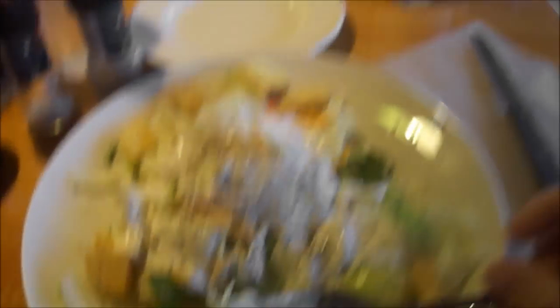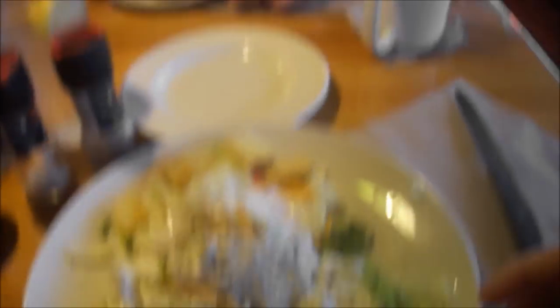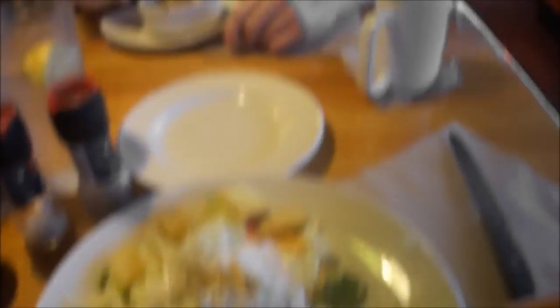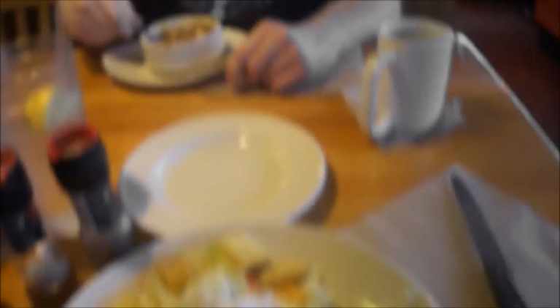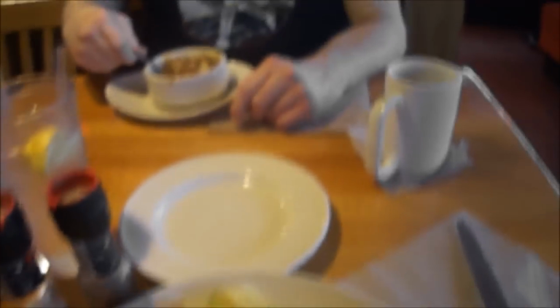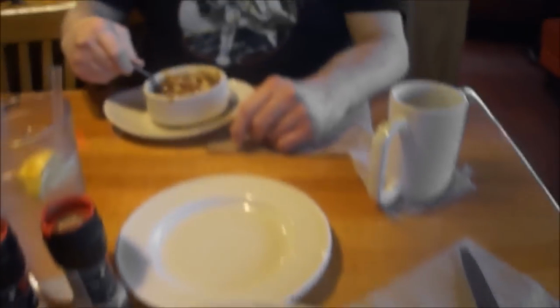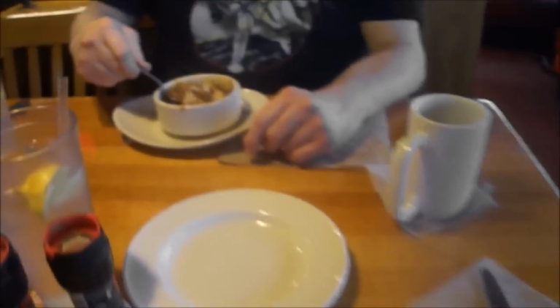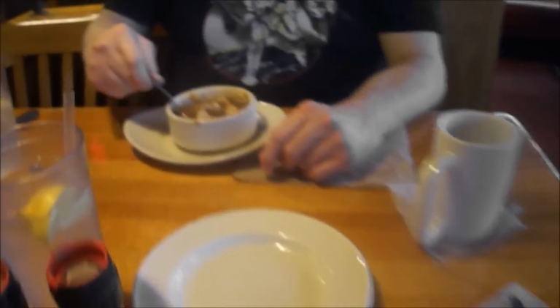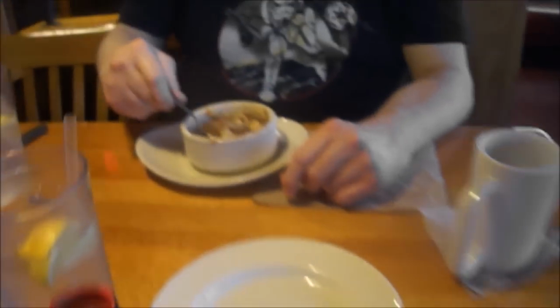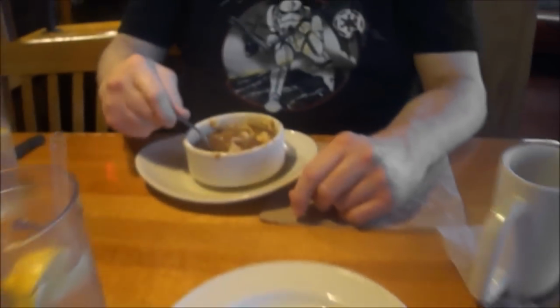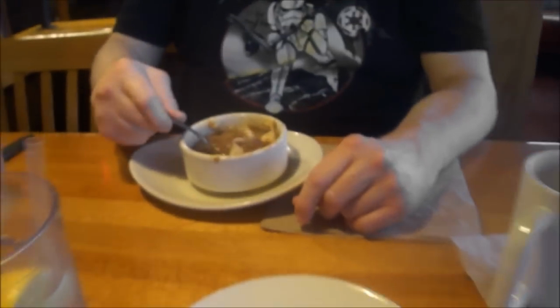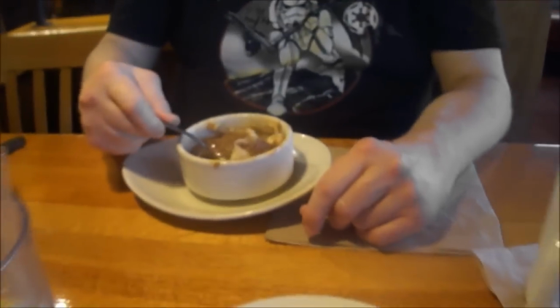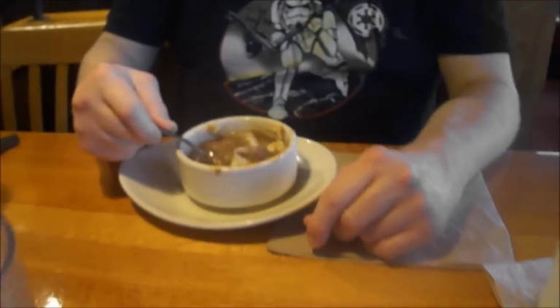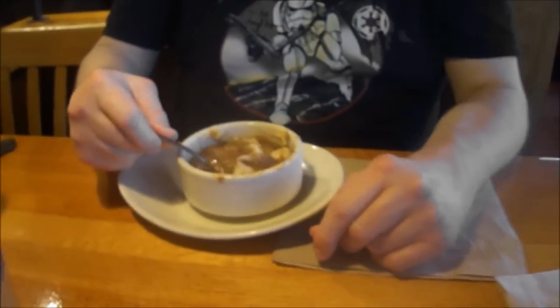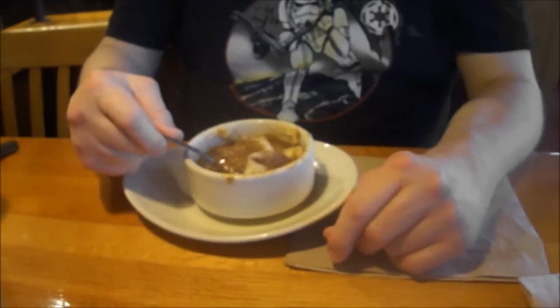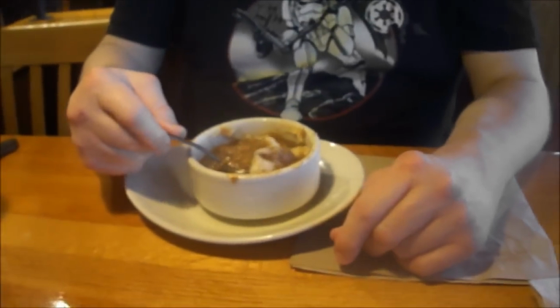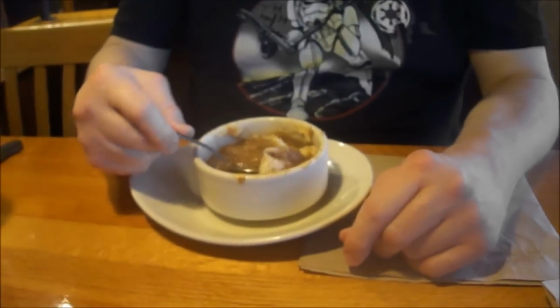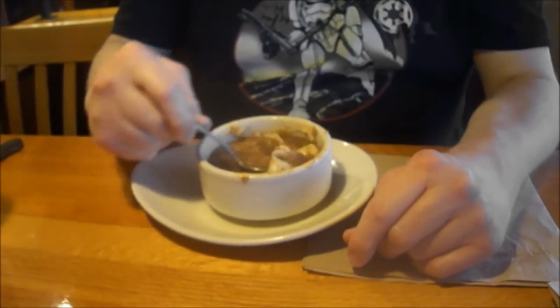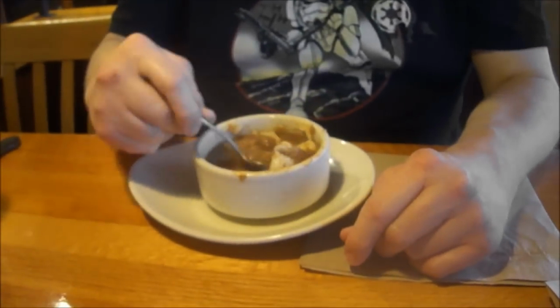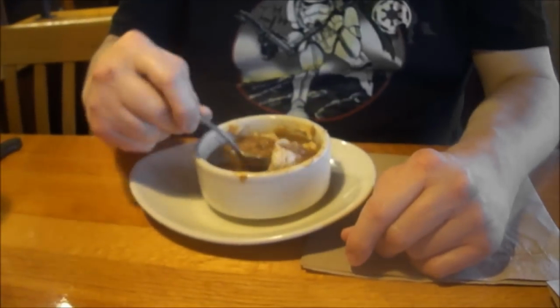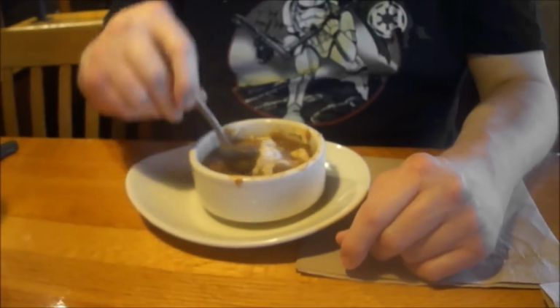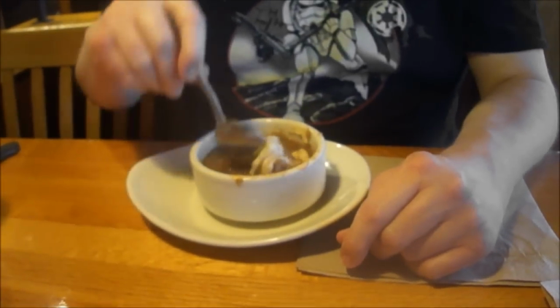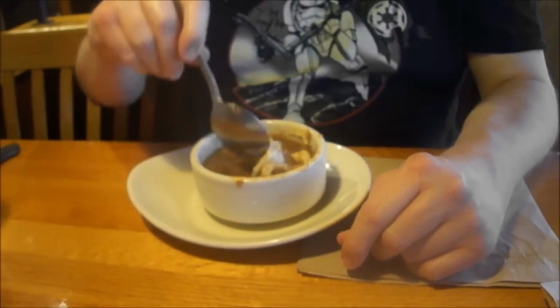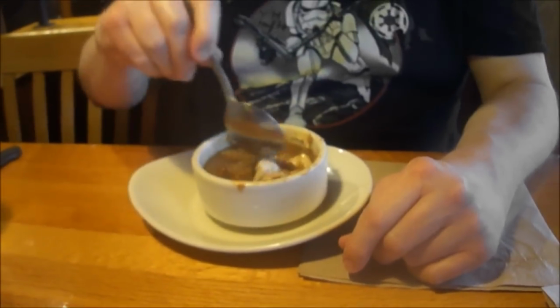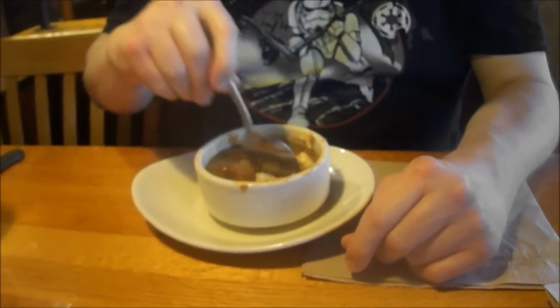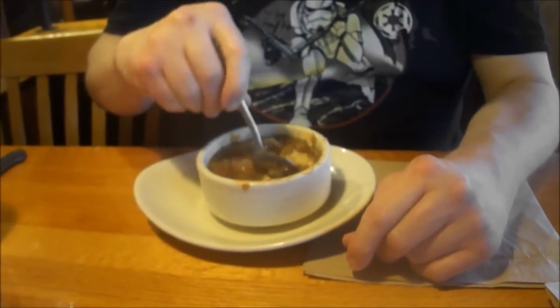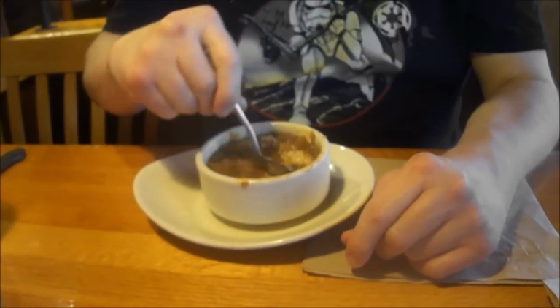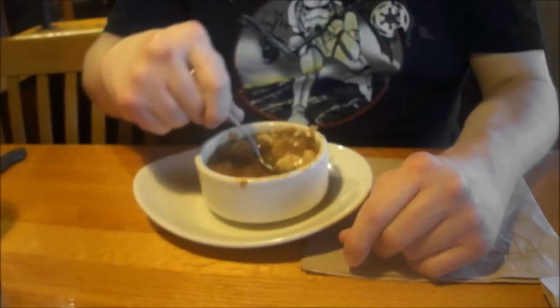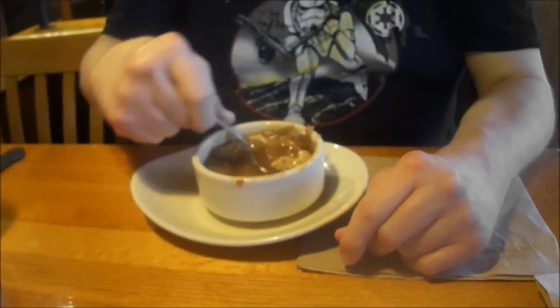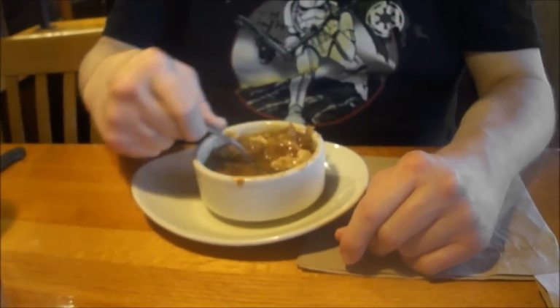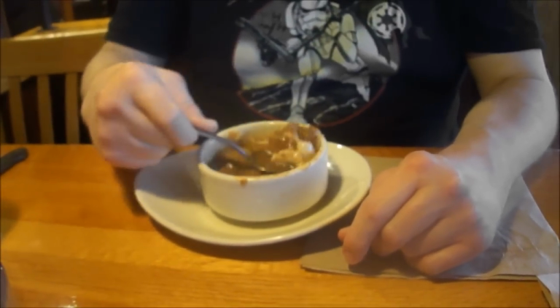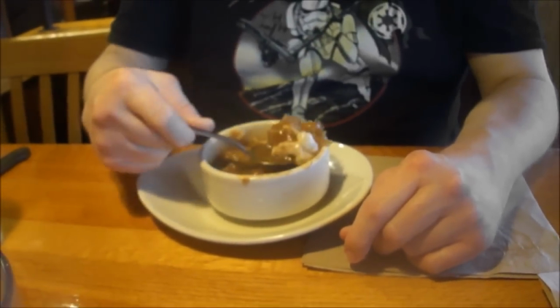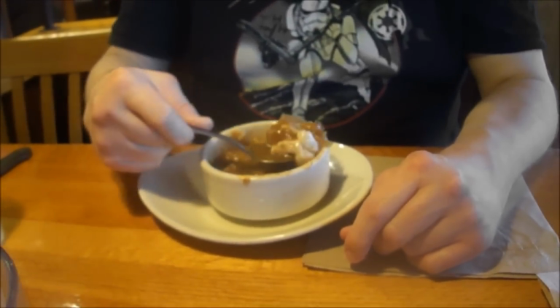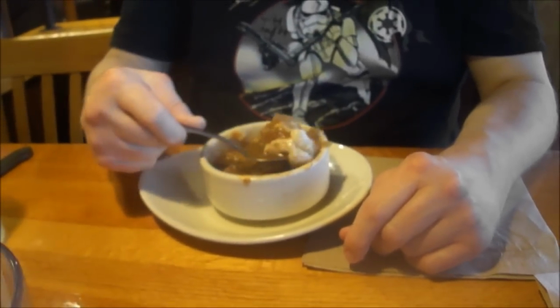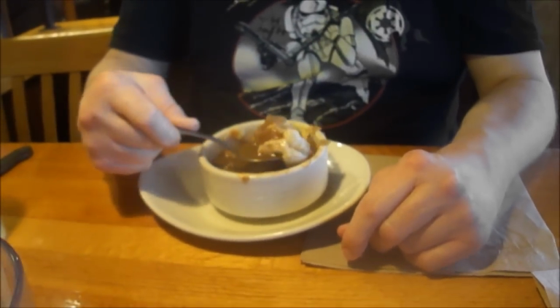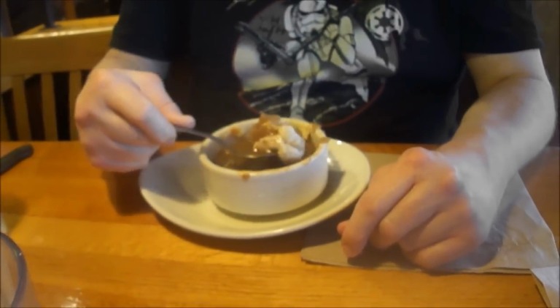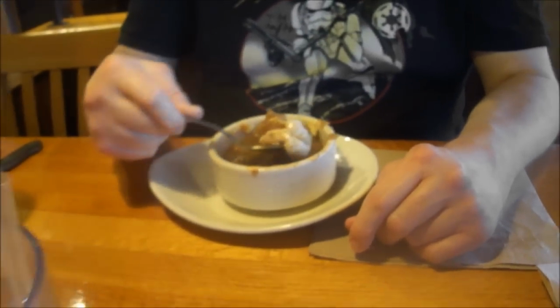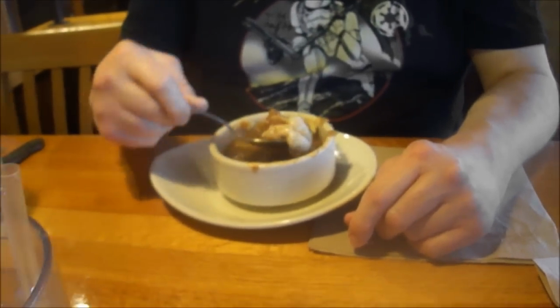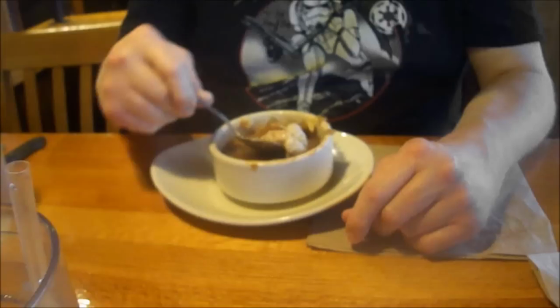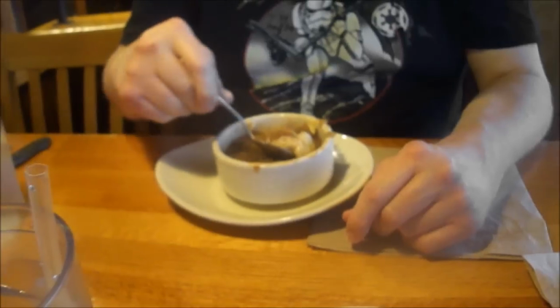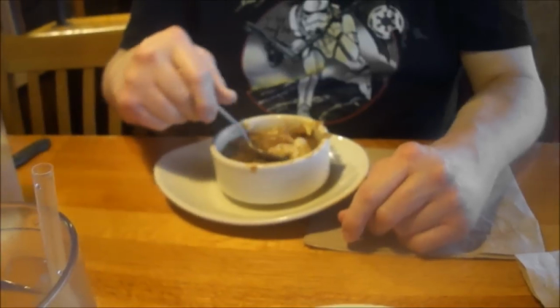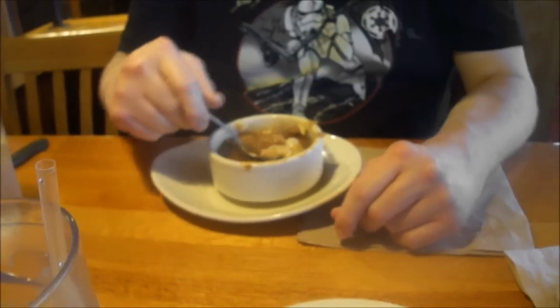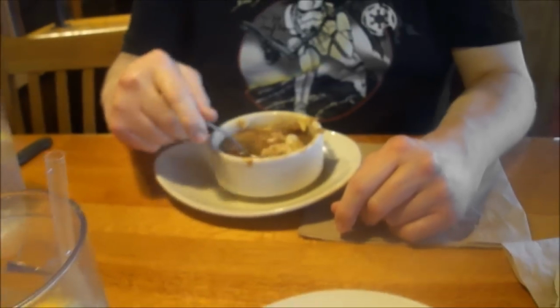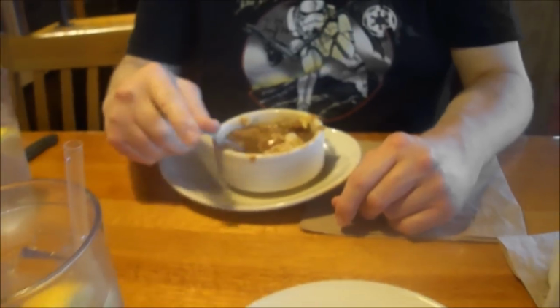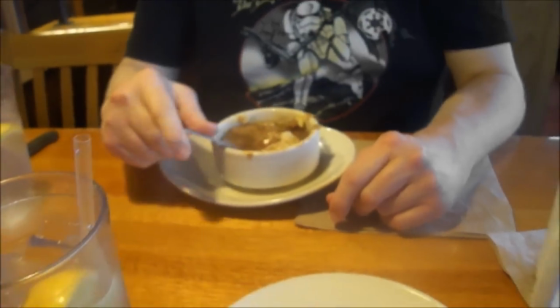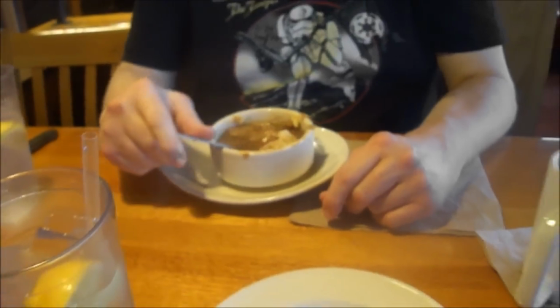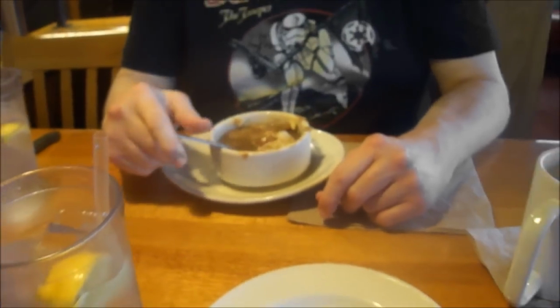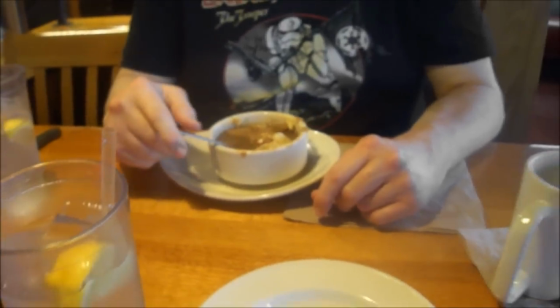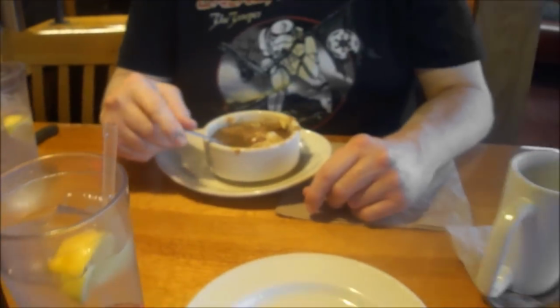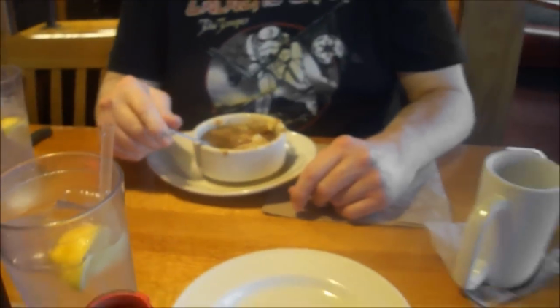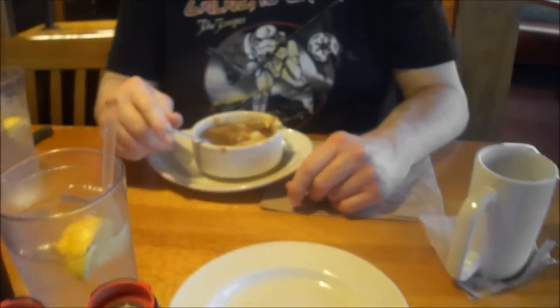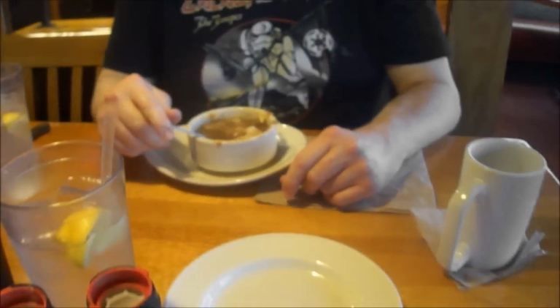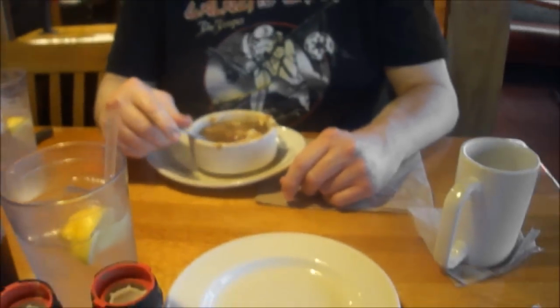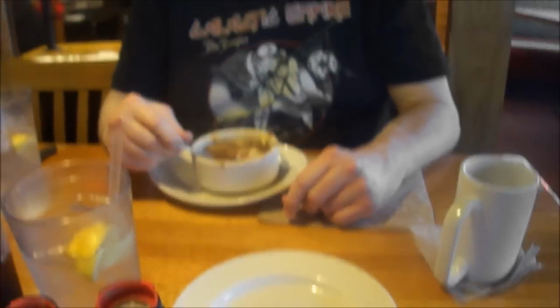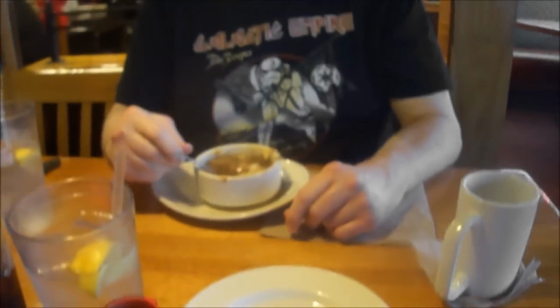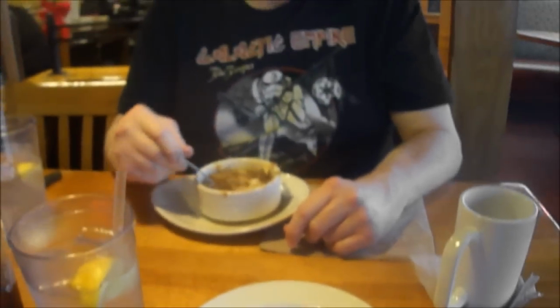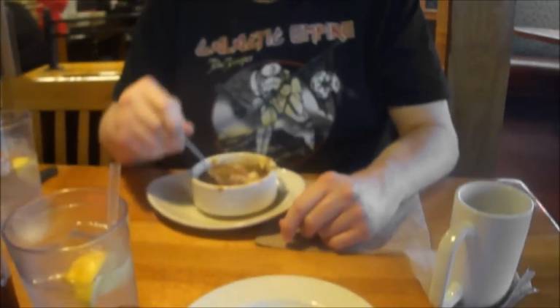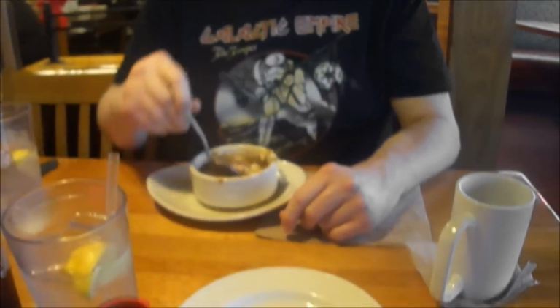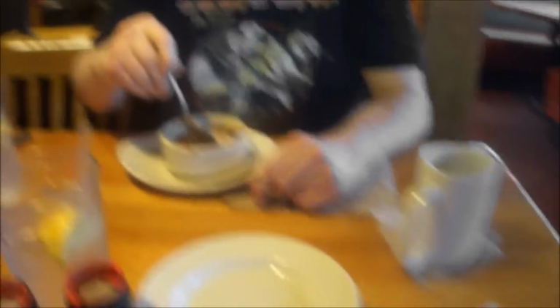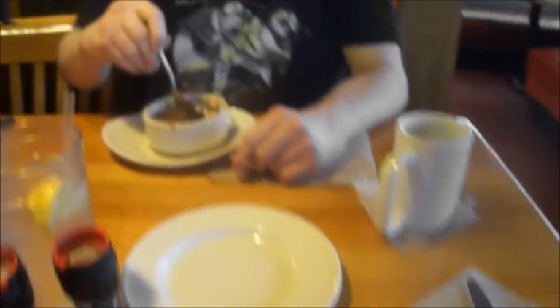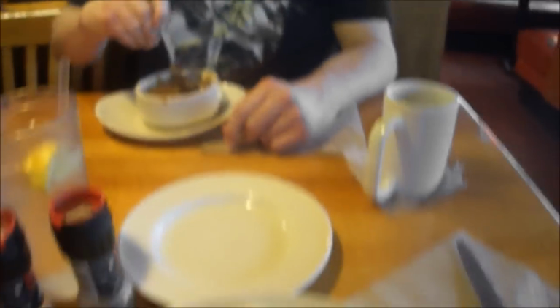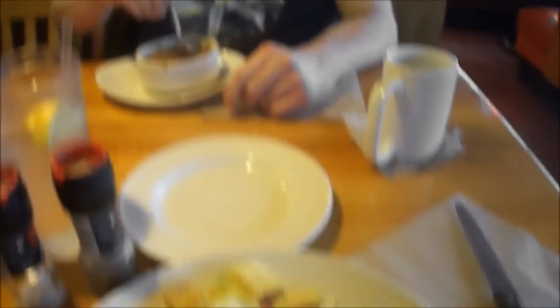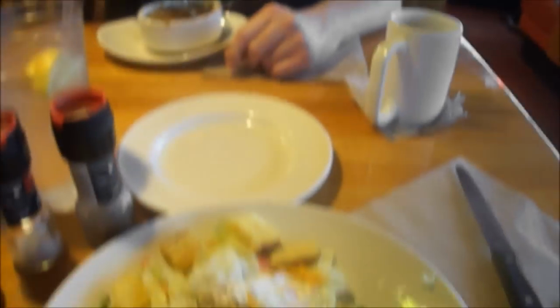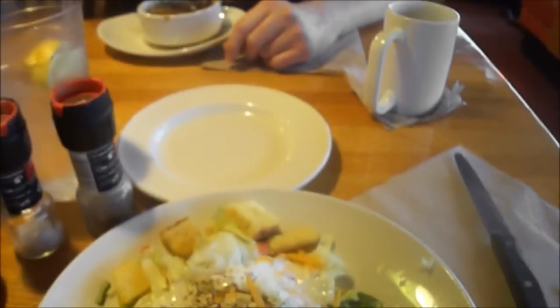And John got his French onion soup. He melted his lip on it — melted the cheese. Yeah, you don't want to burn yourself. You gotta be careful.